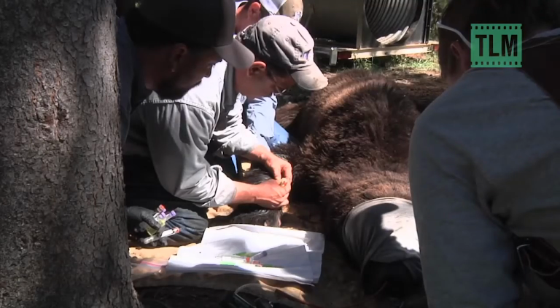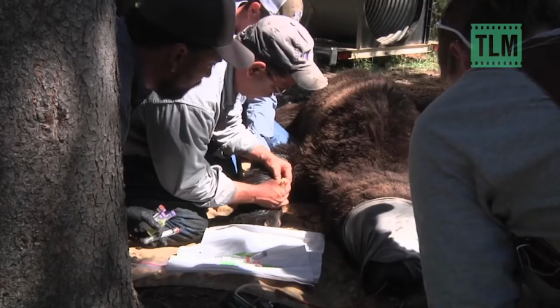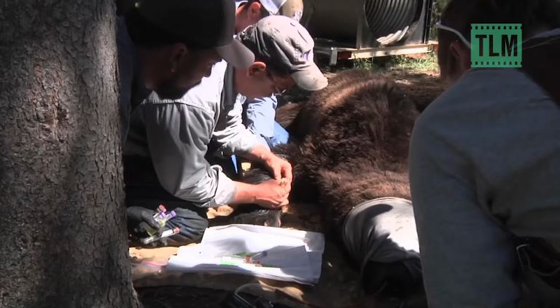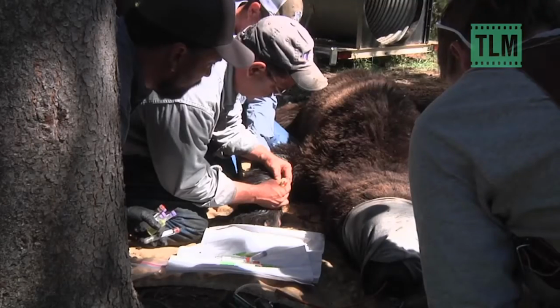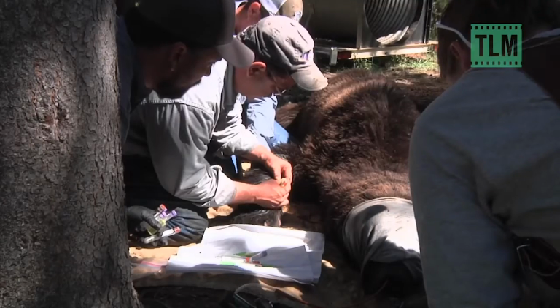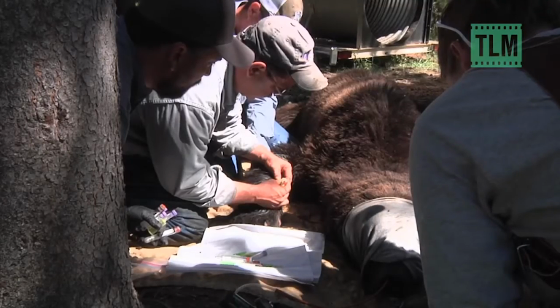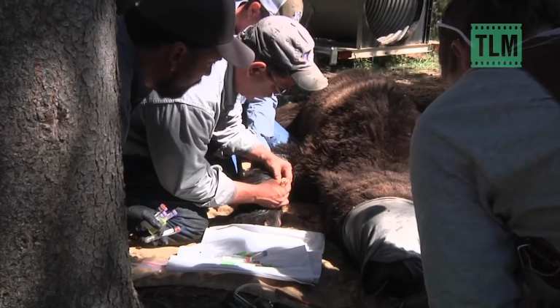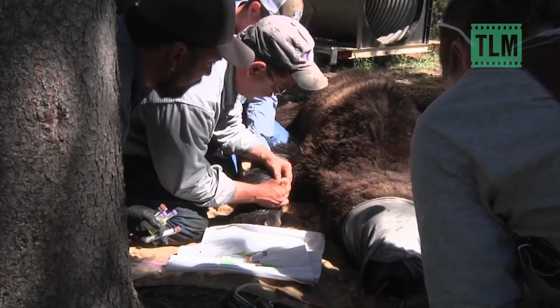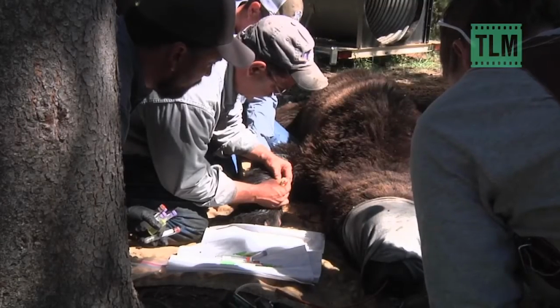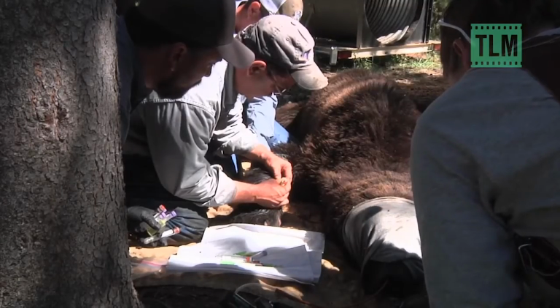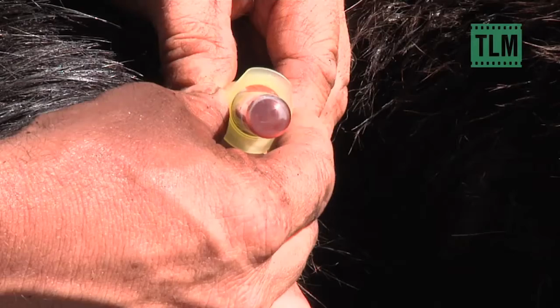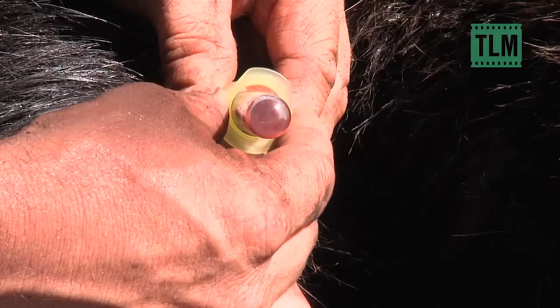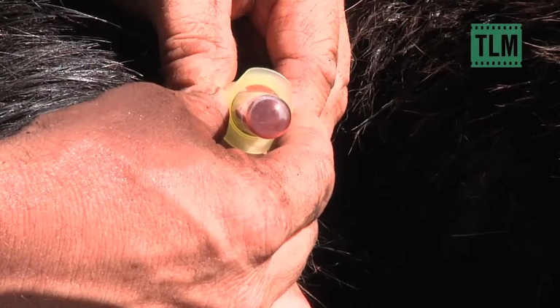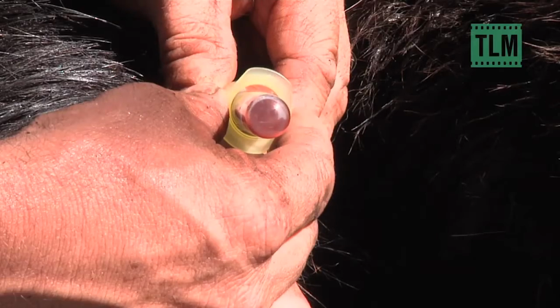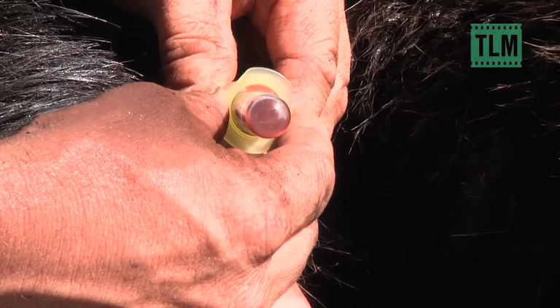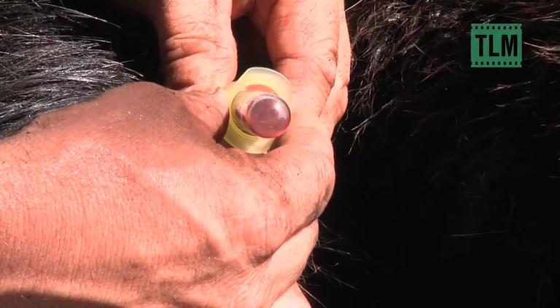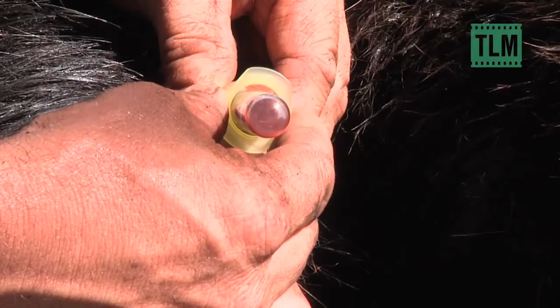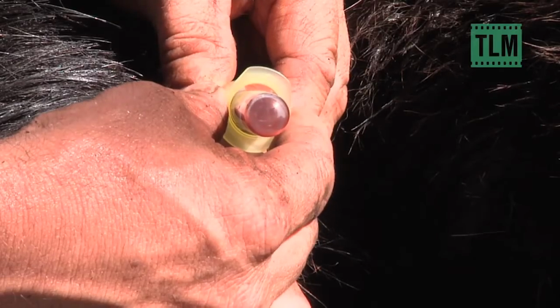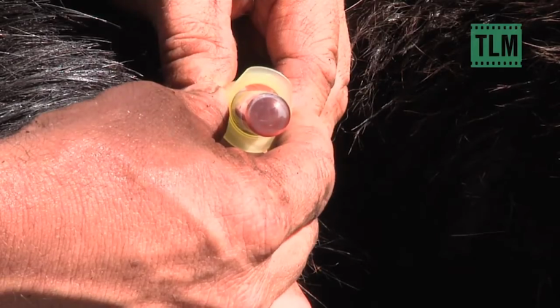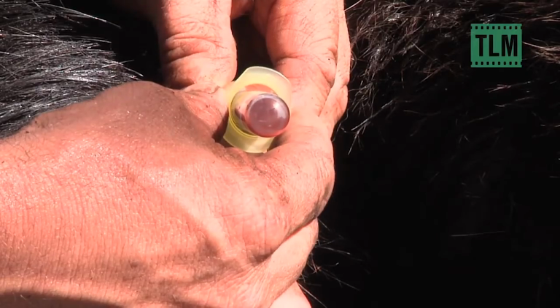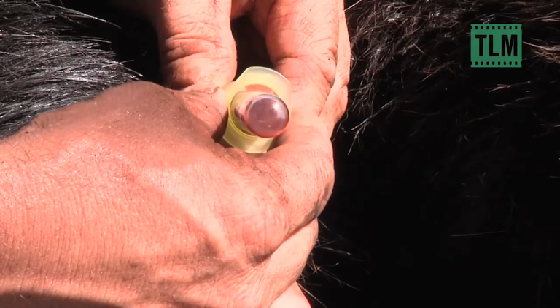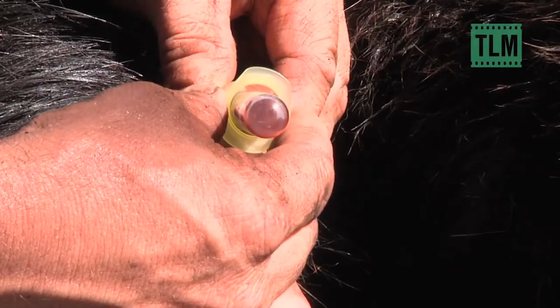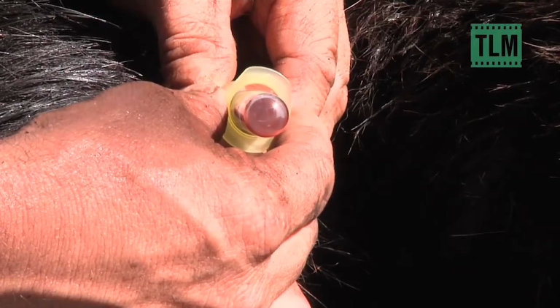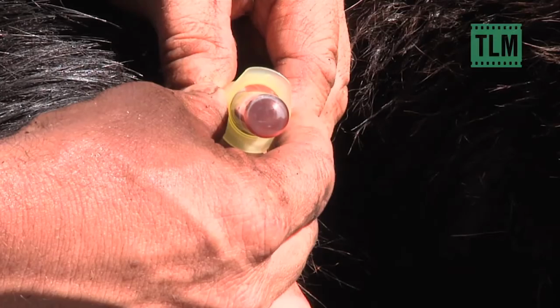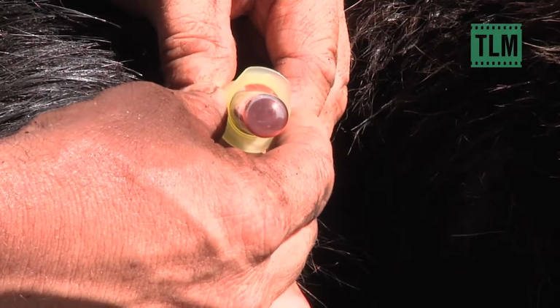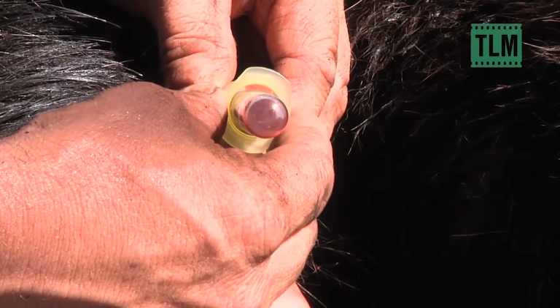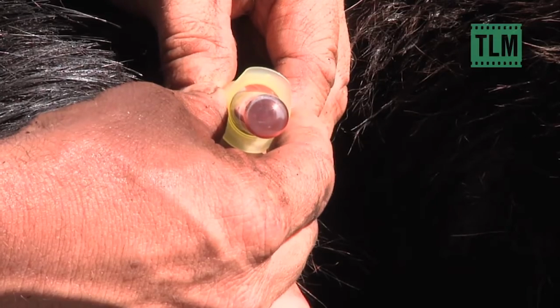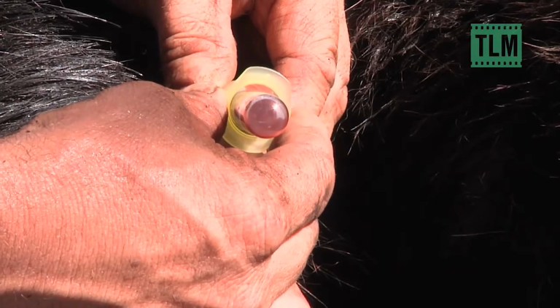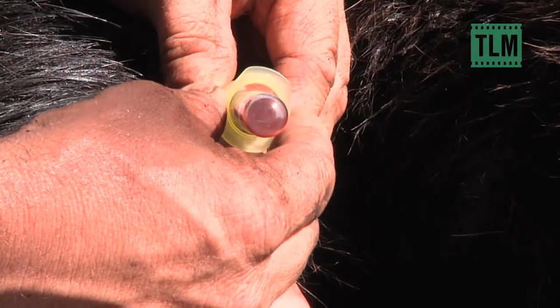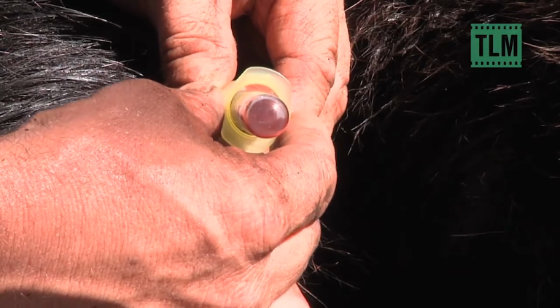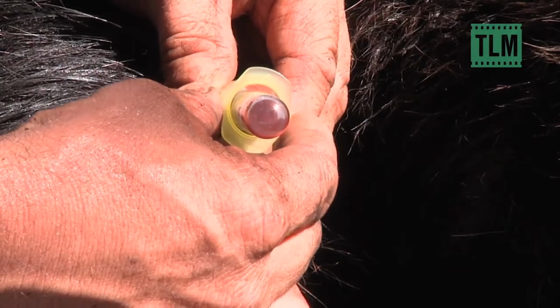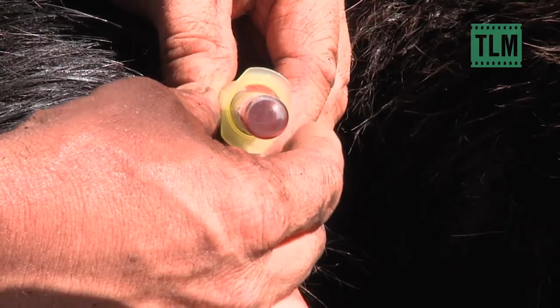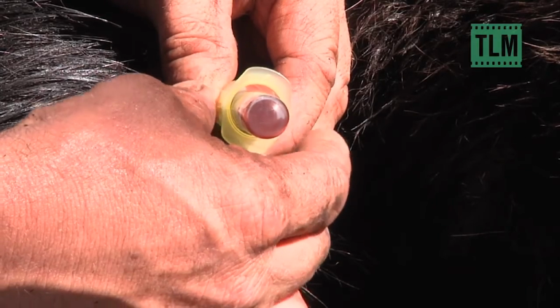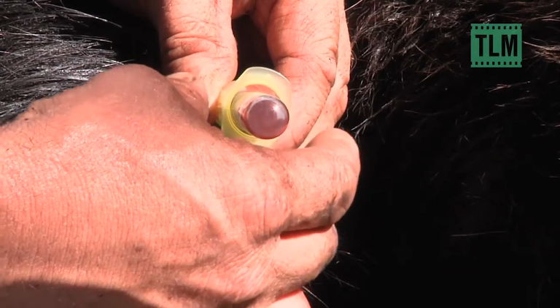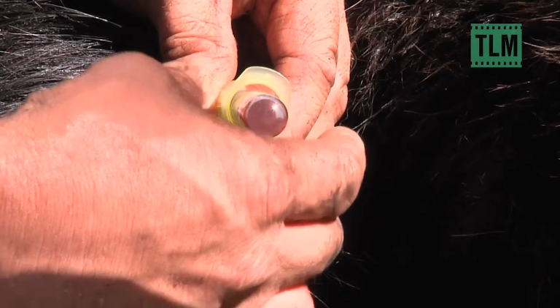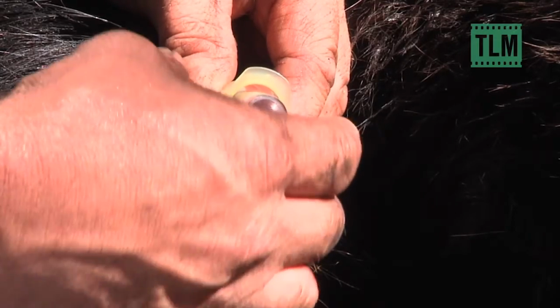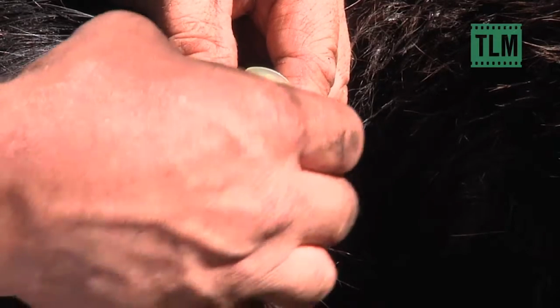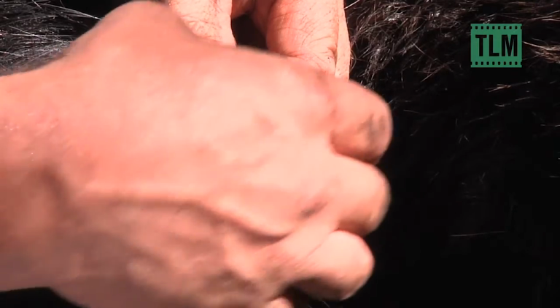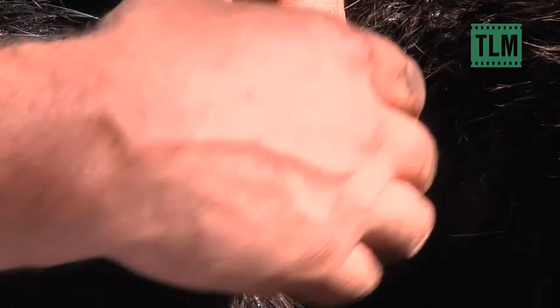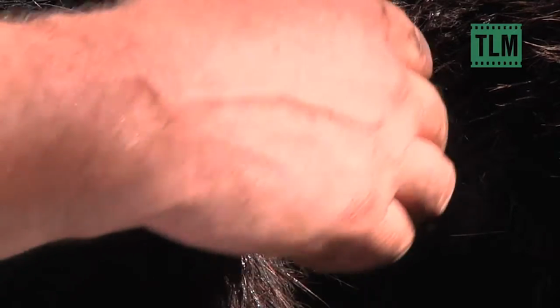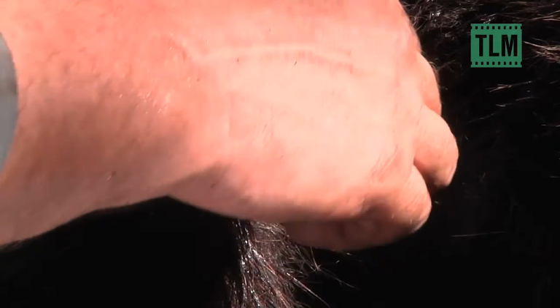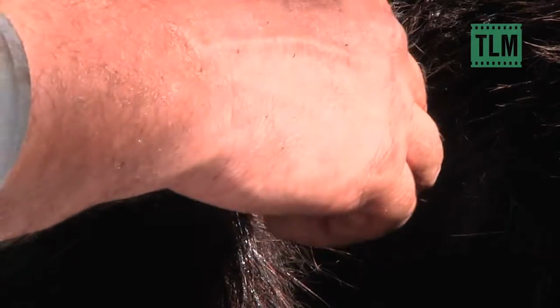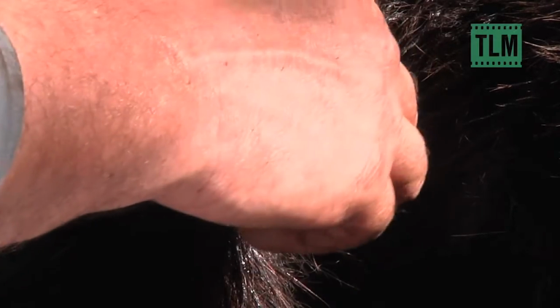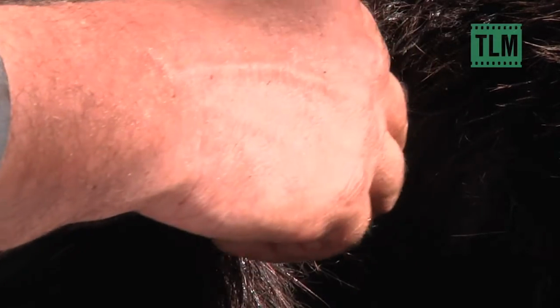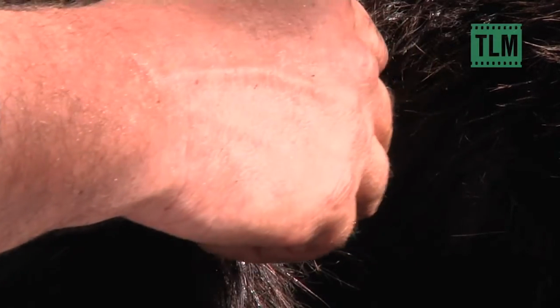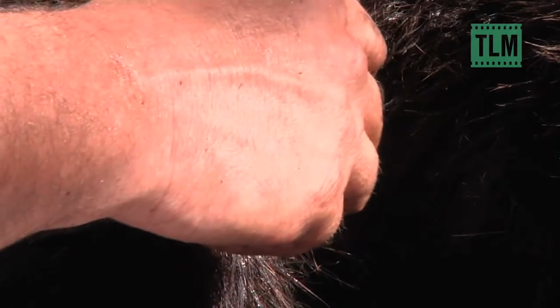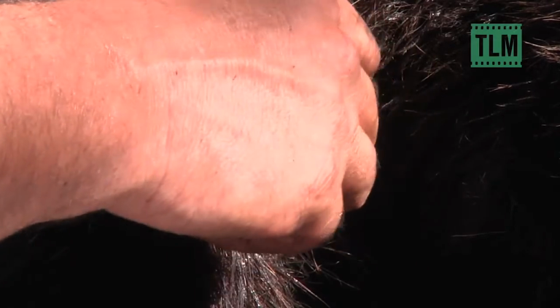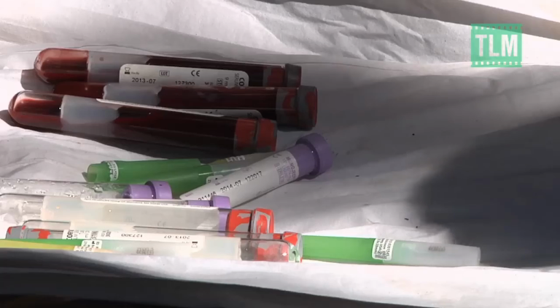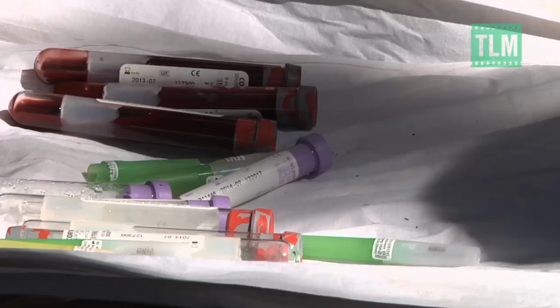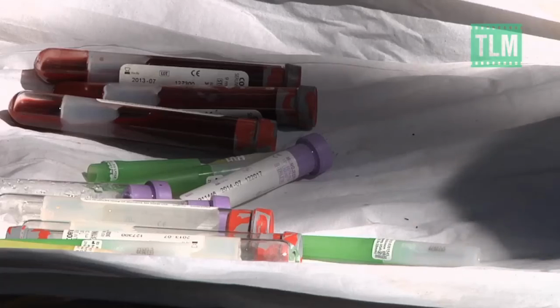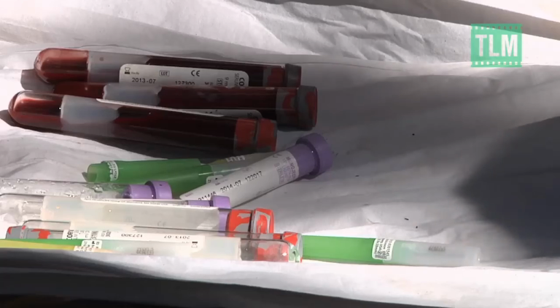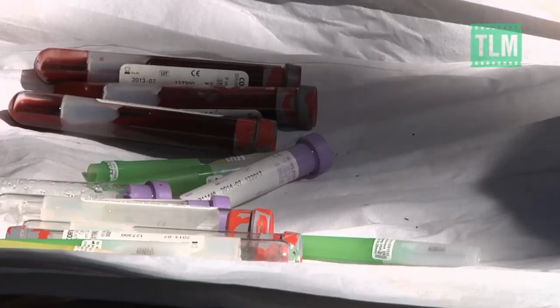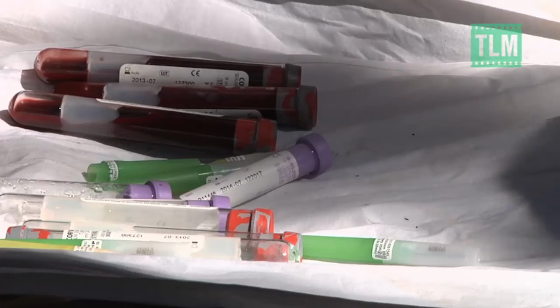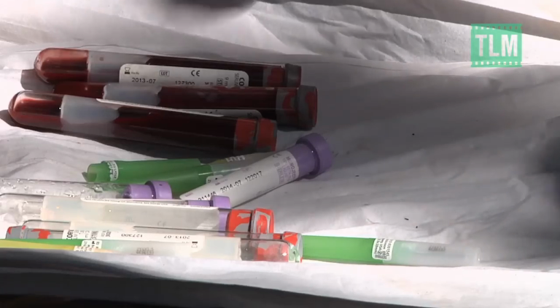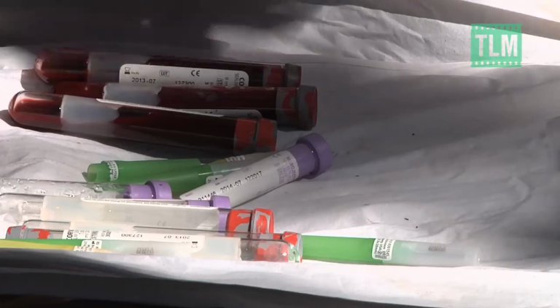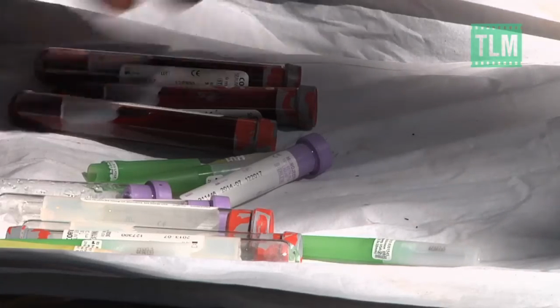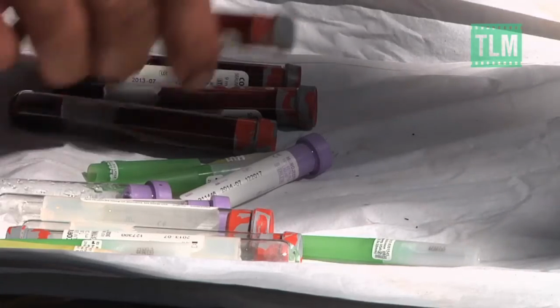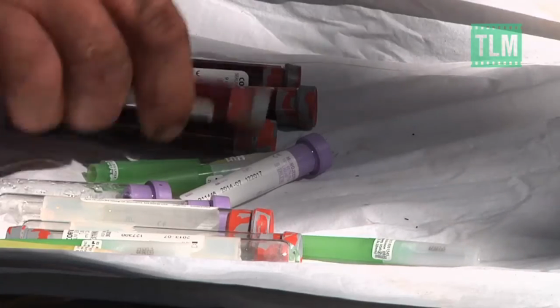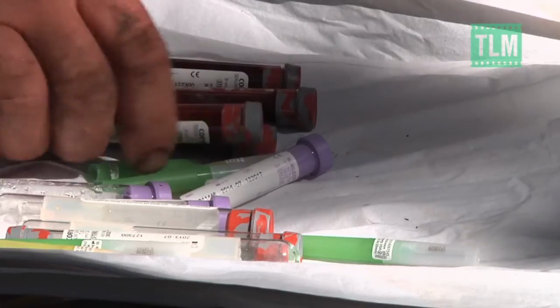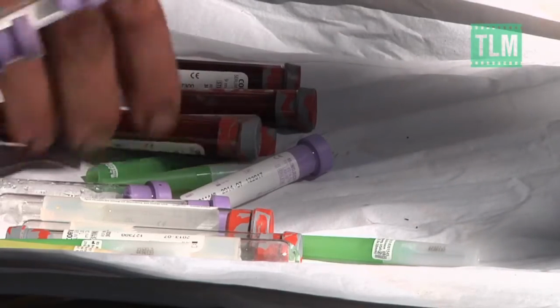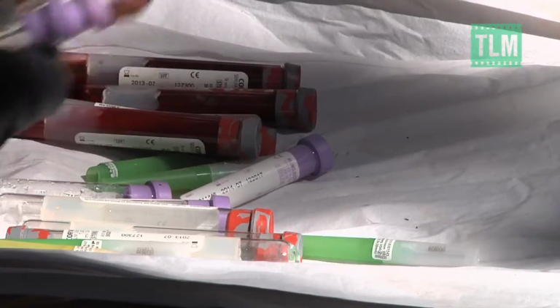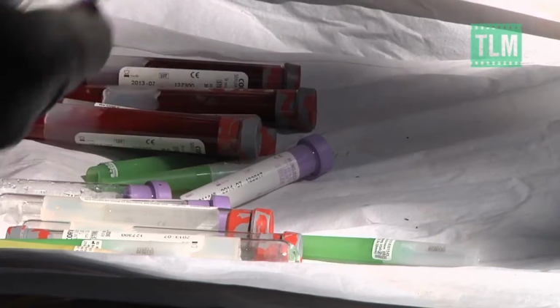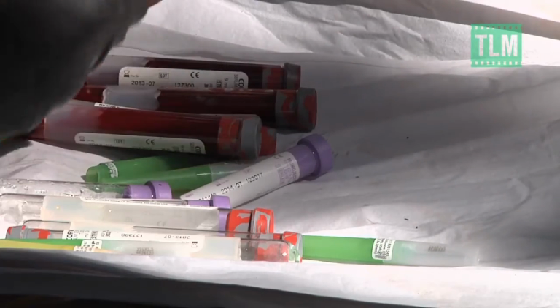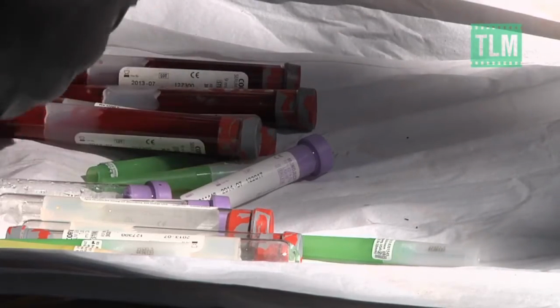Blood is drawn into multiple vials for more diet and DNA research. Any disease will show up too.